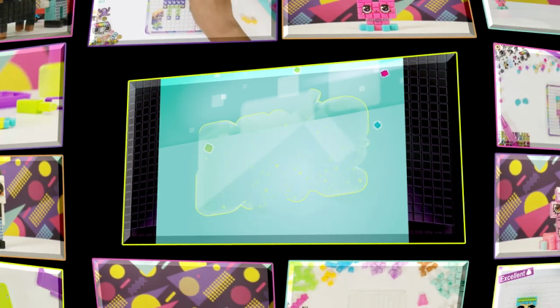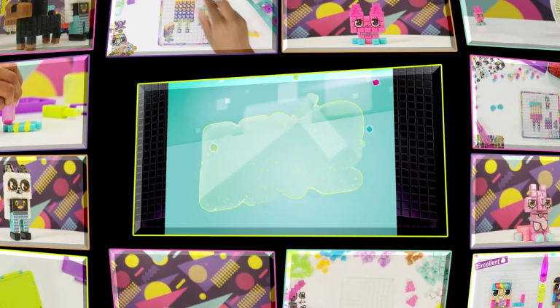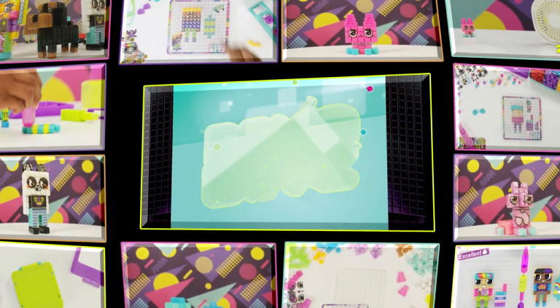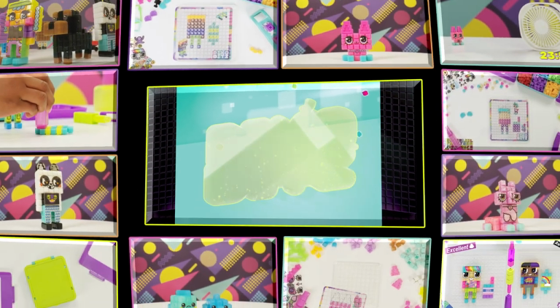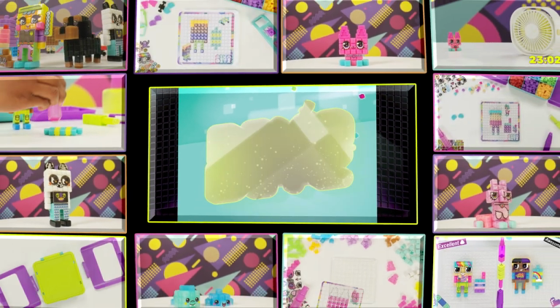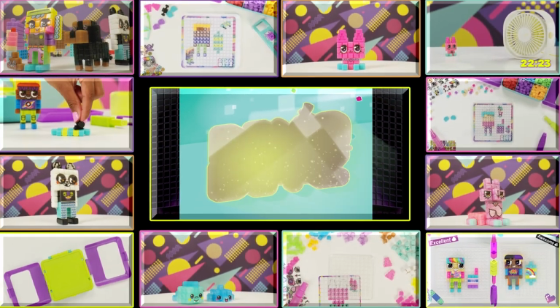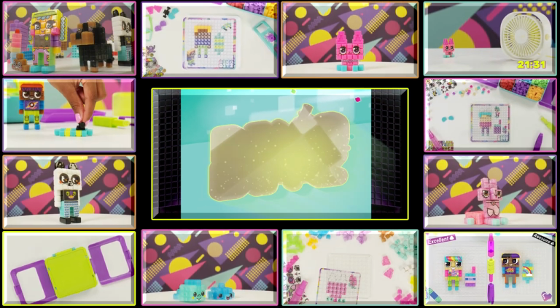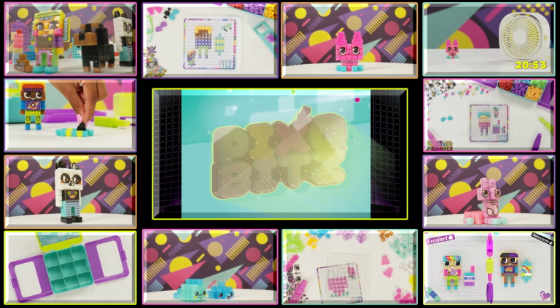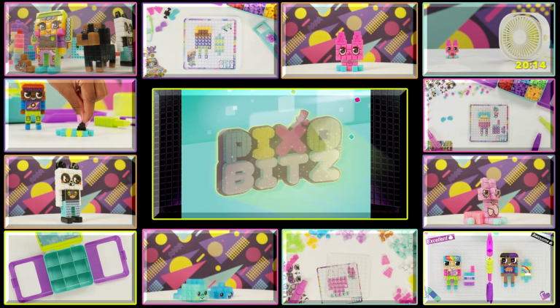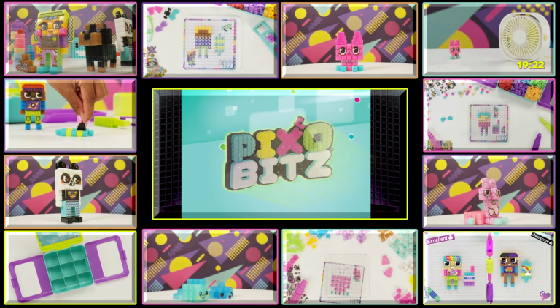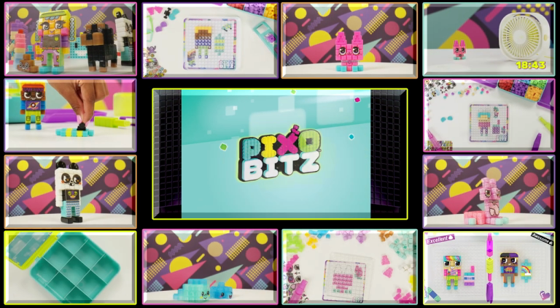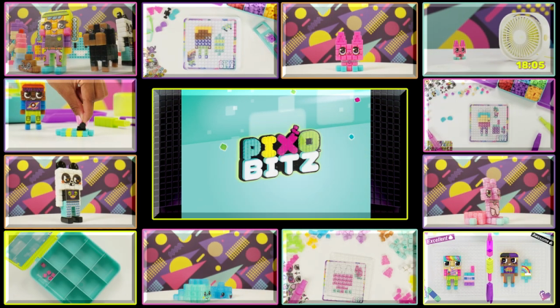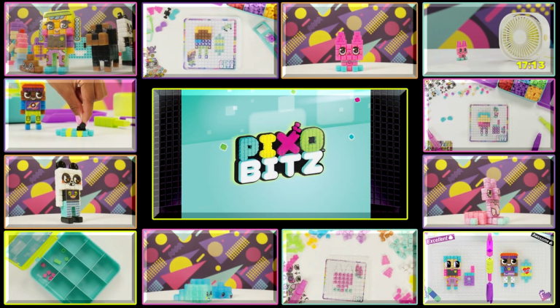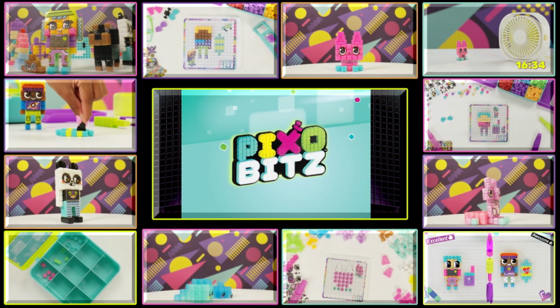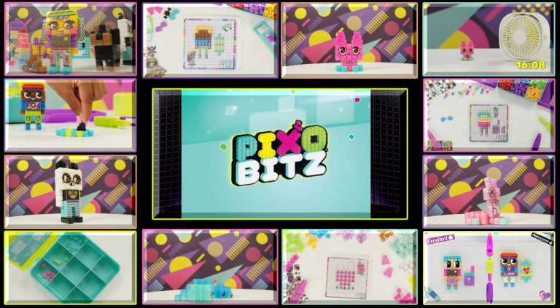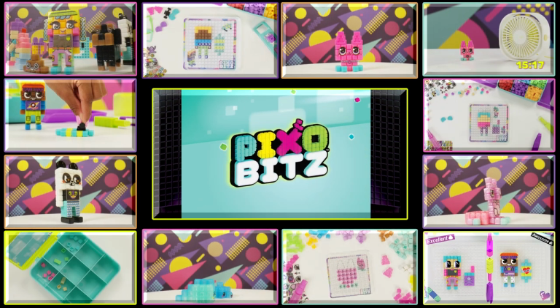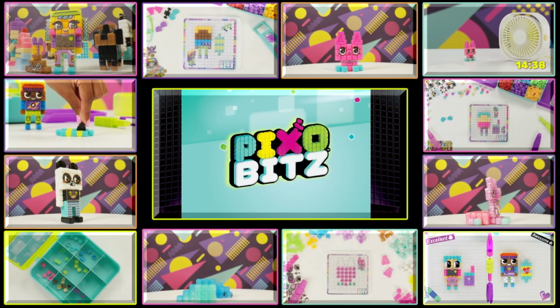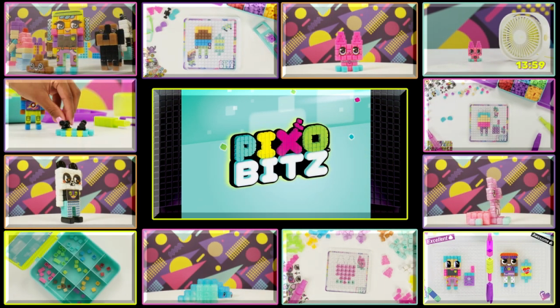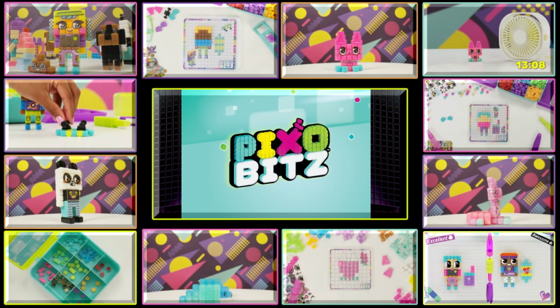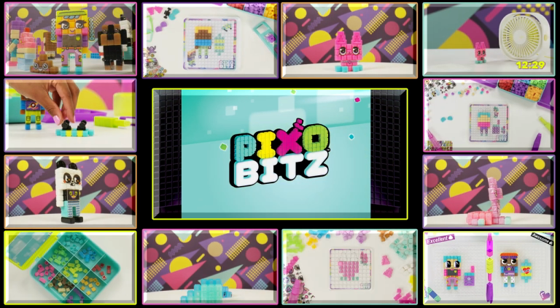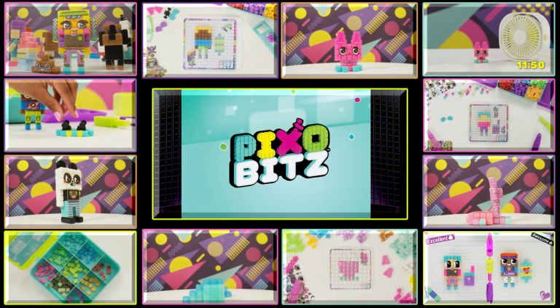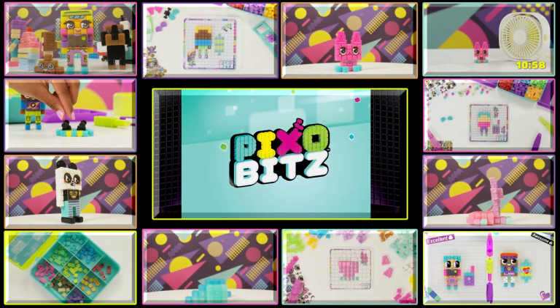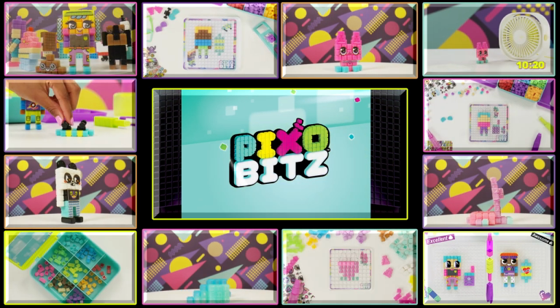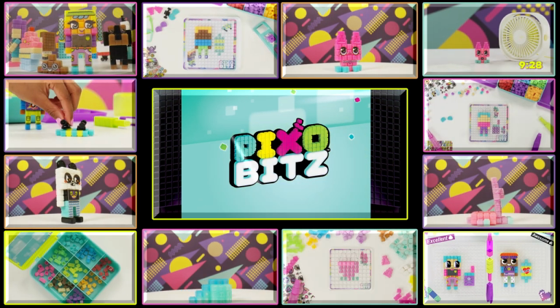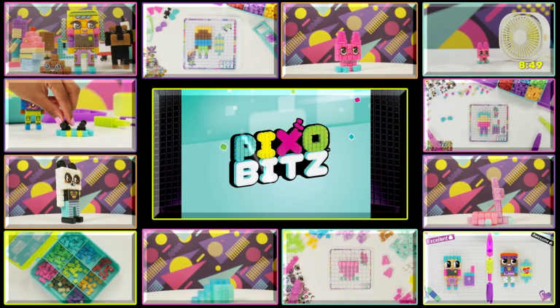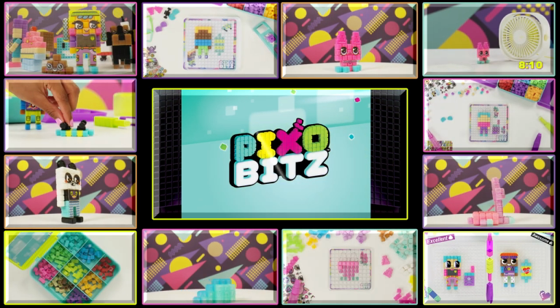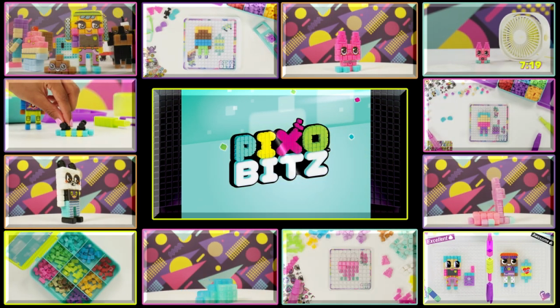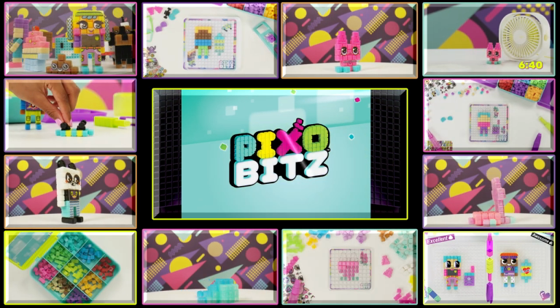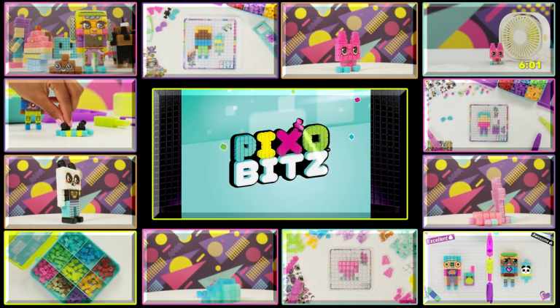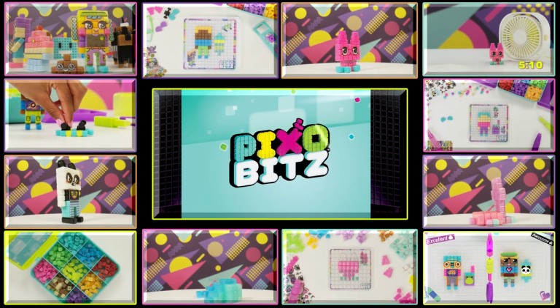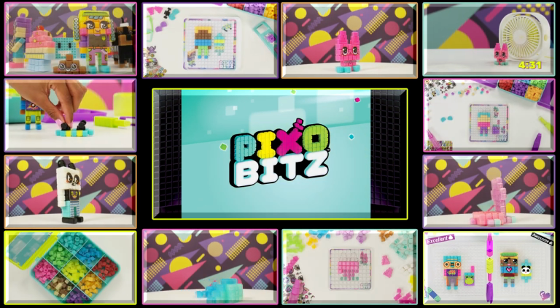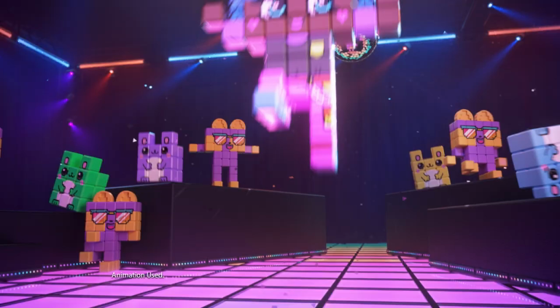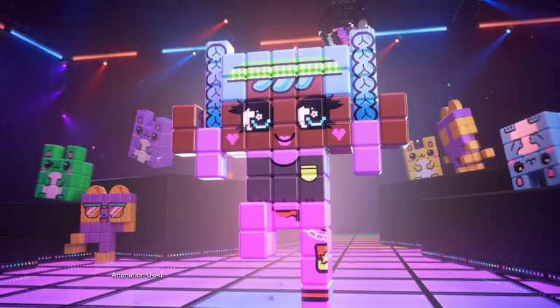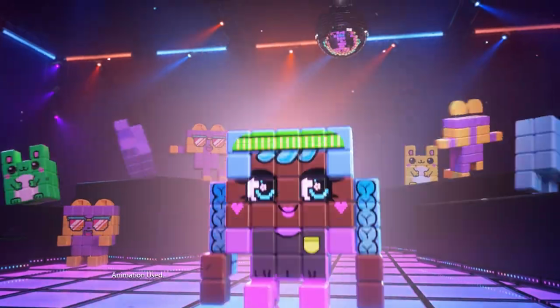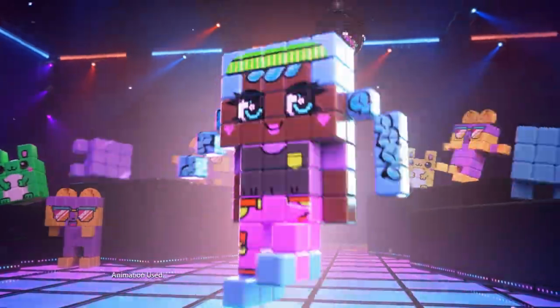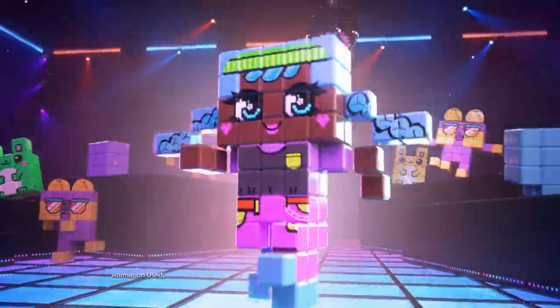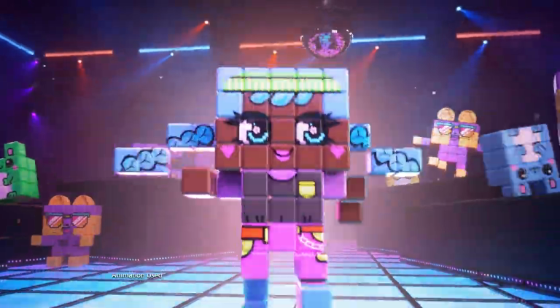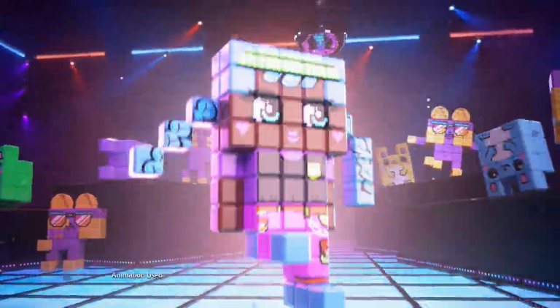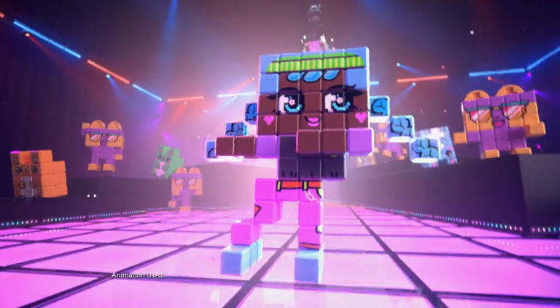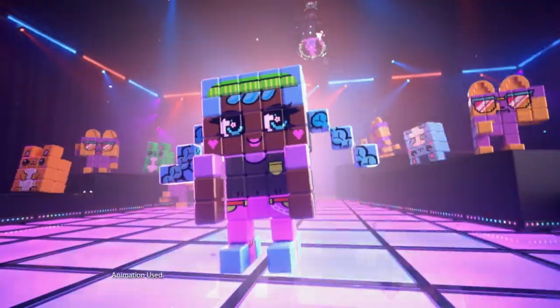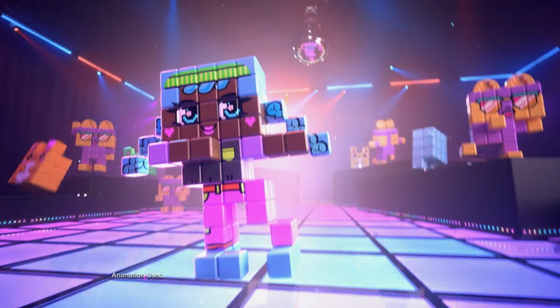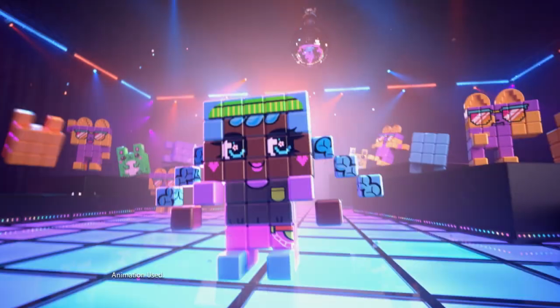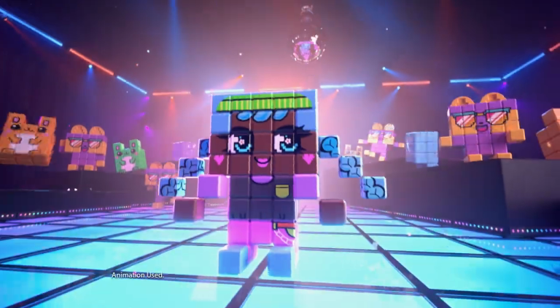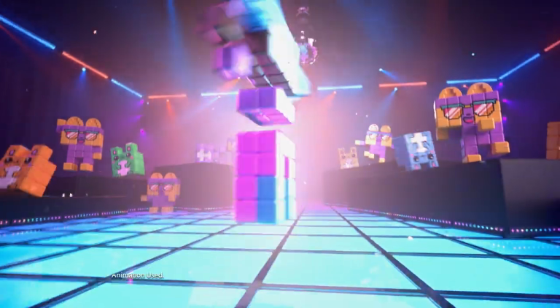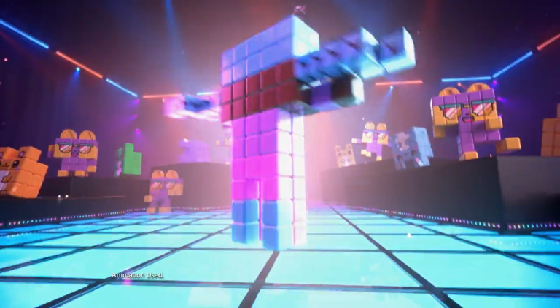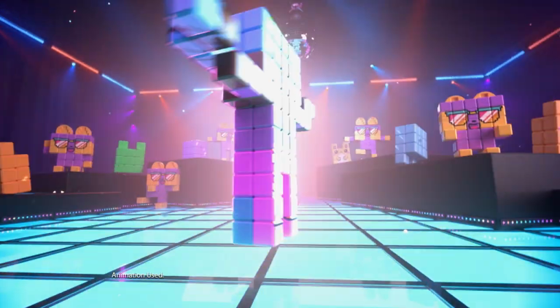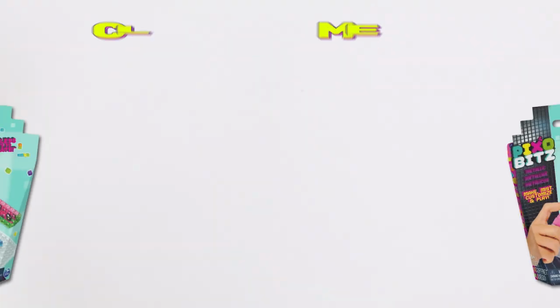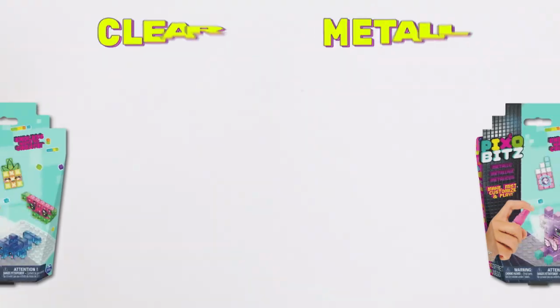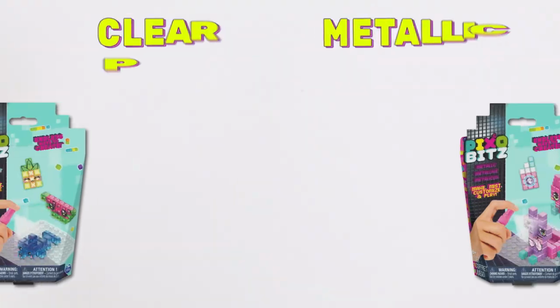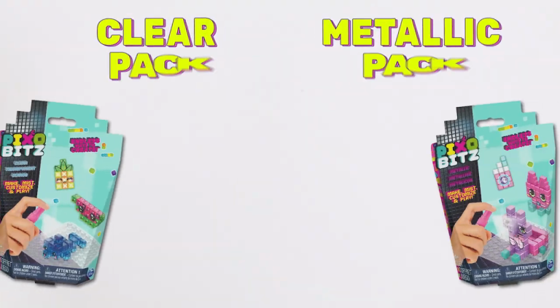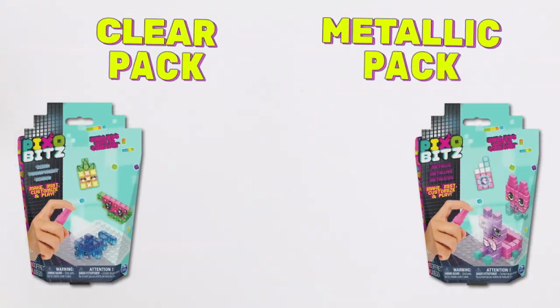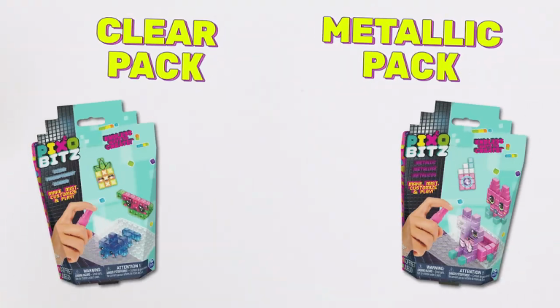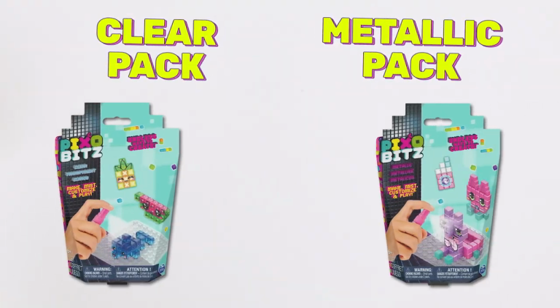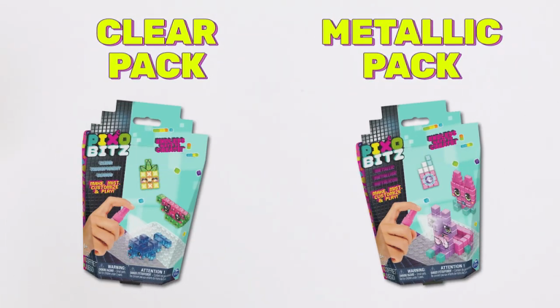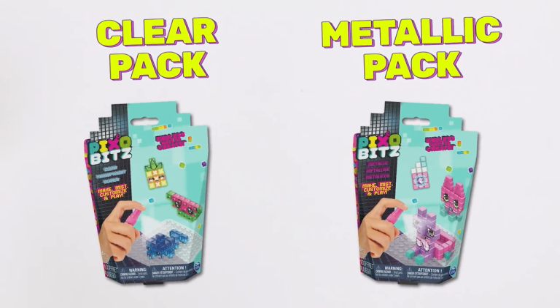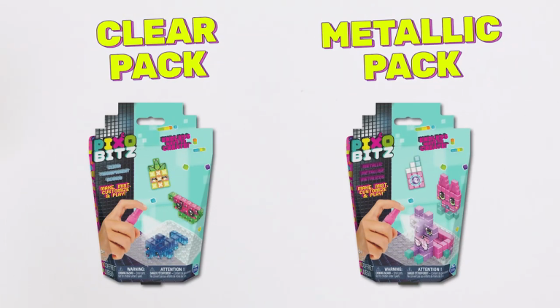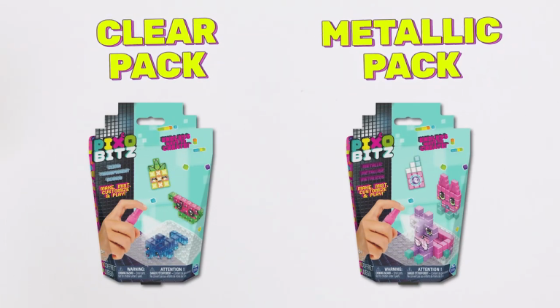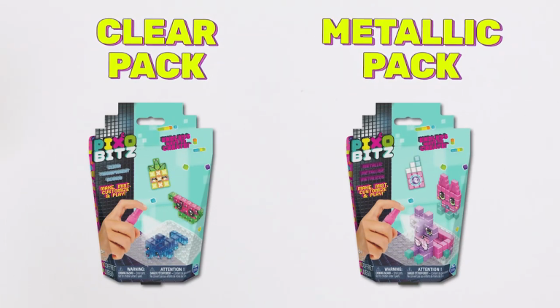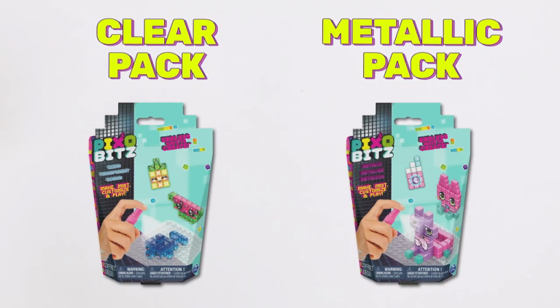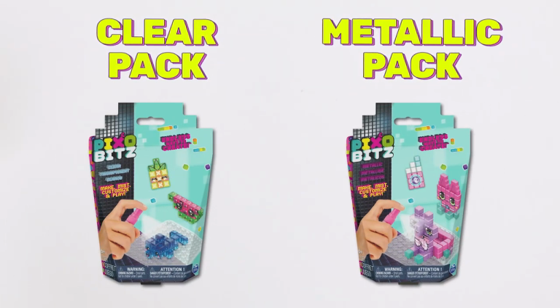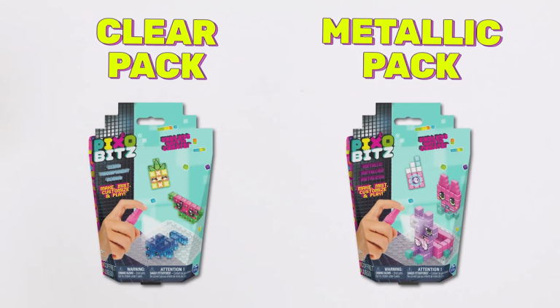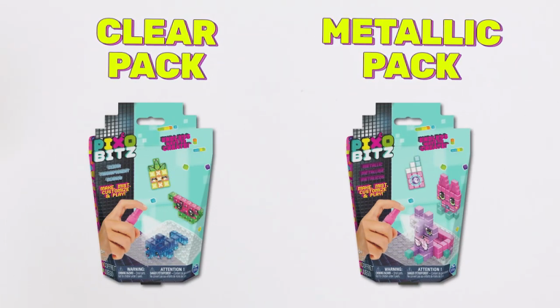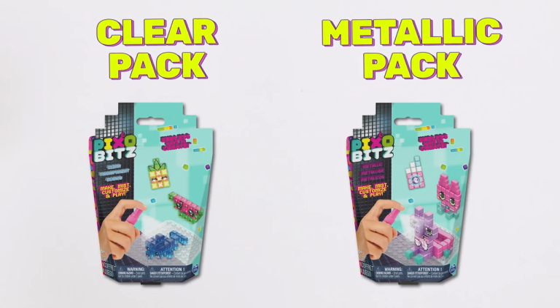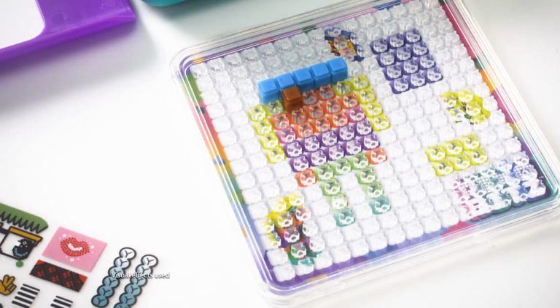Get ready to Pixify your imagination with Pixo Bits! Today we're going to show you how to build with the Clear and Metallic Feature Packs.